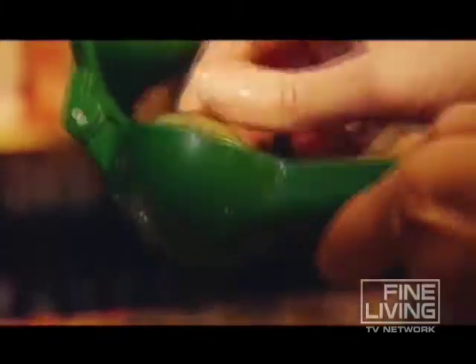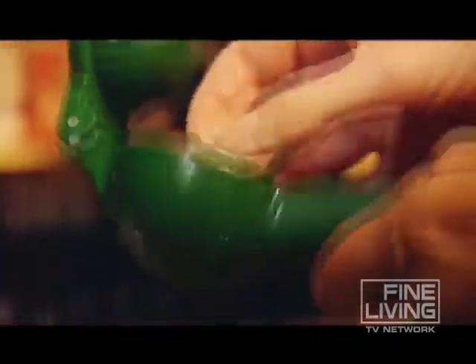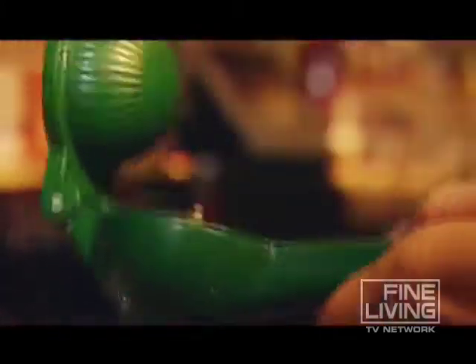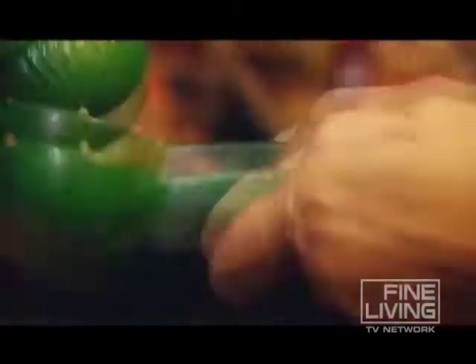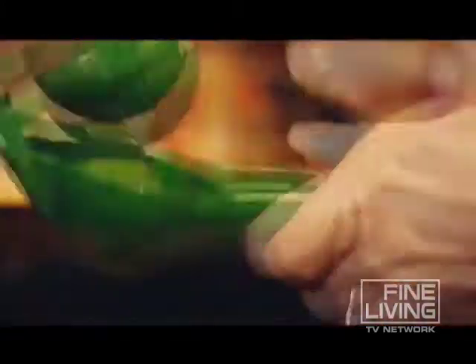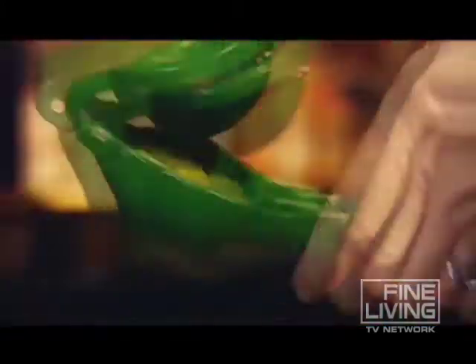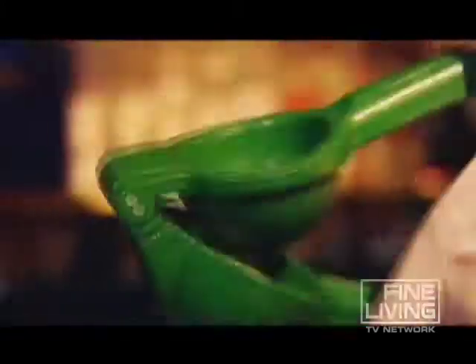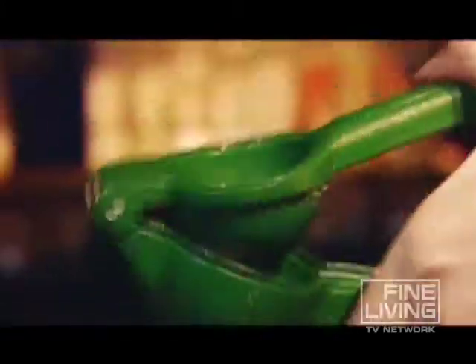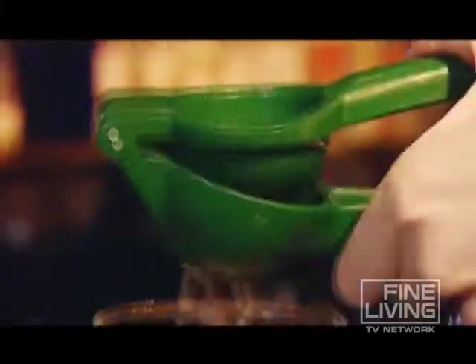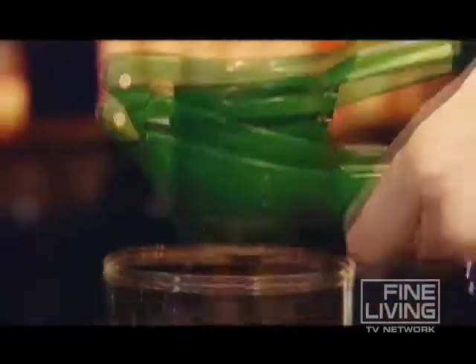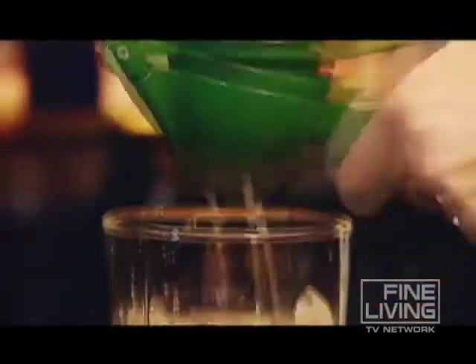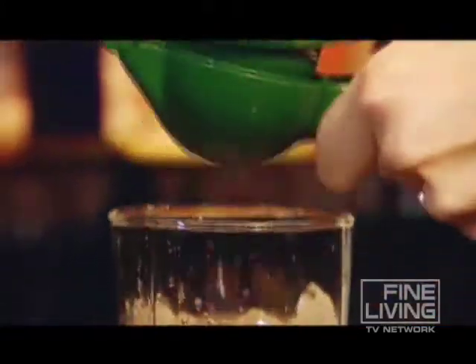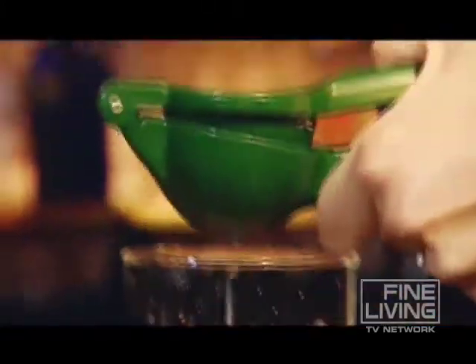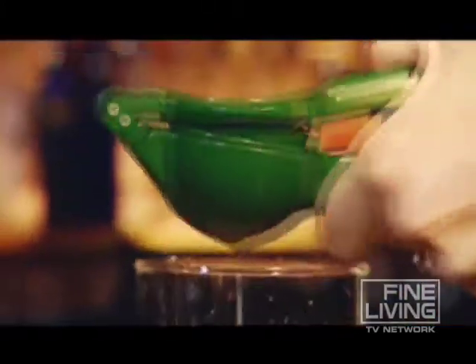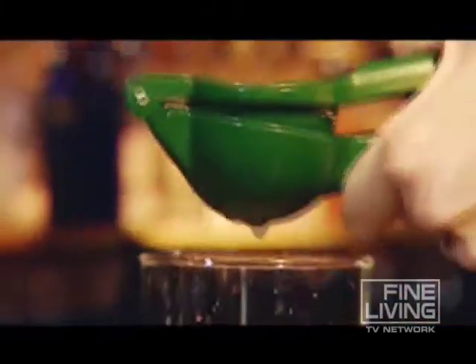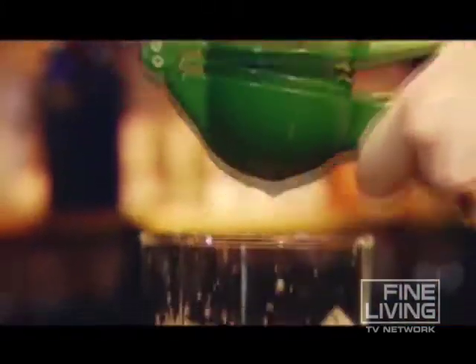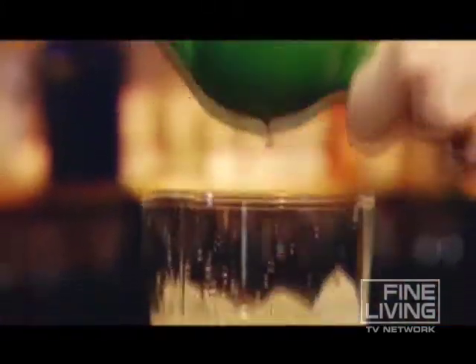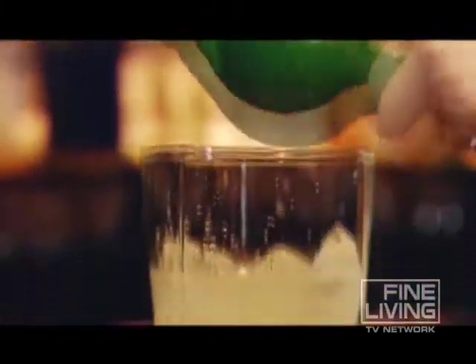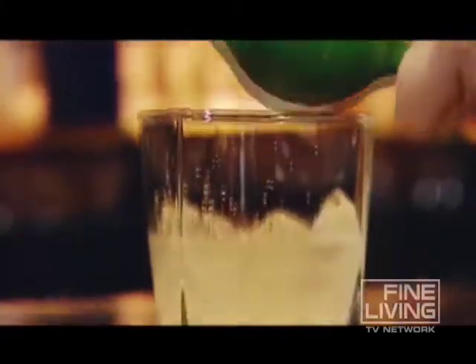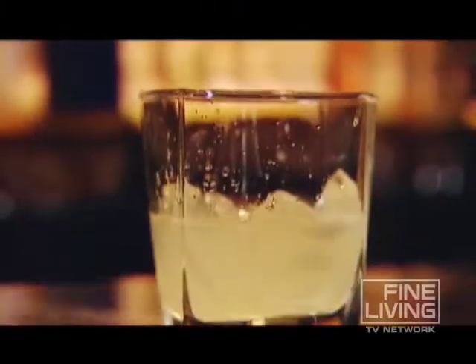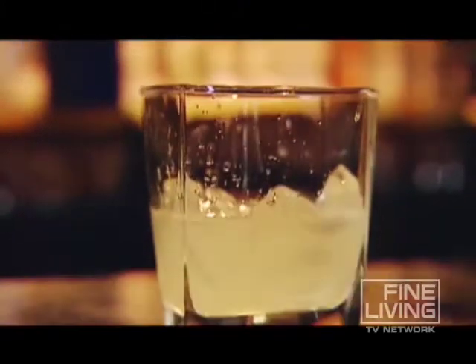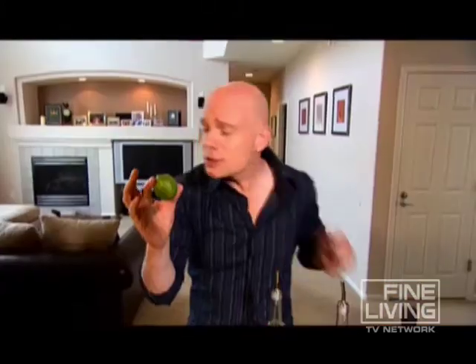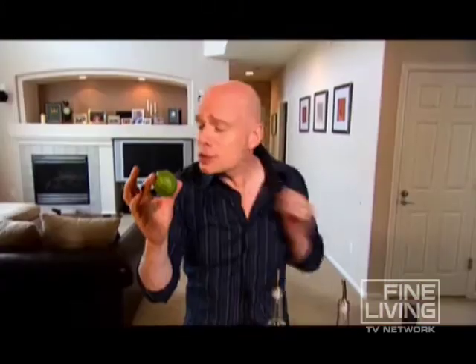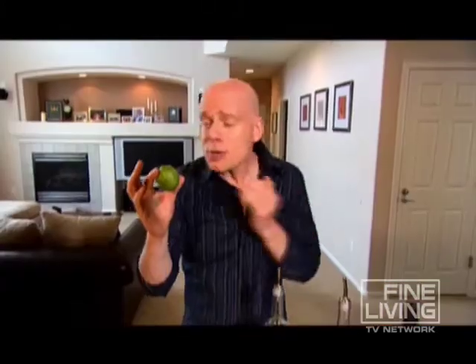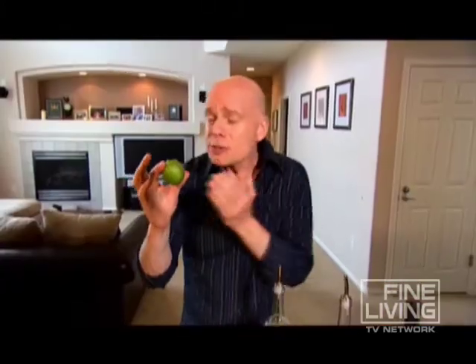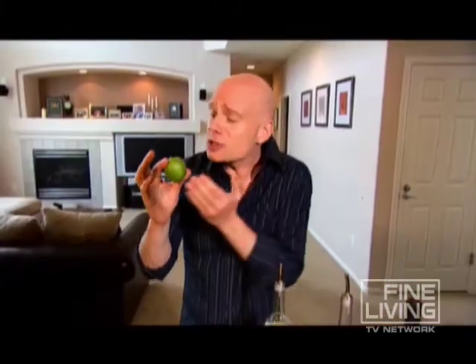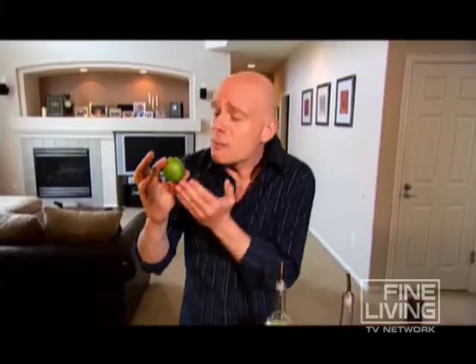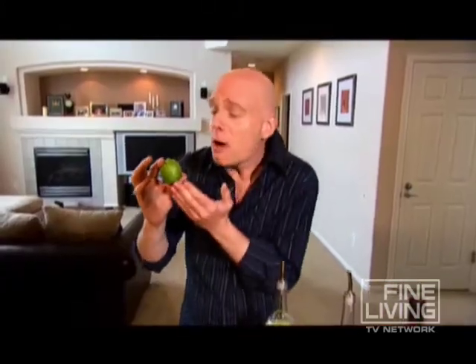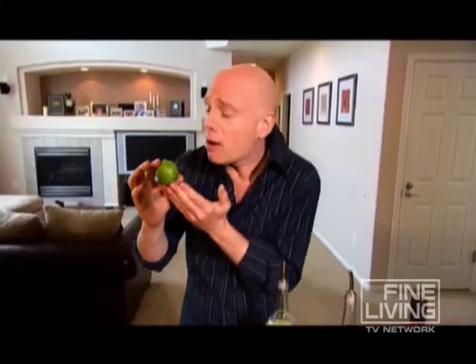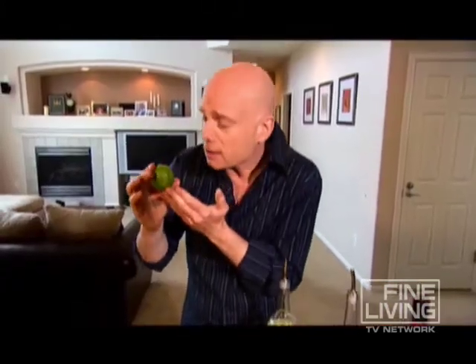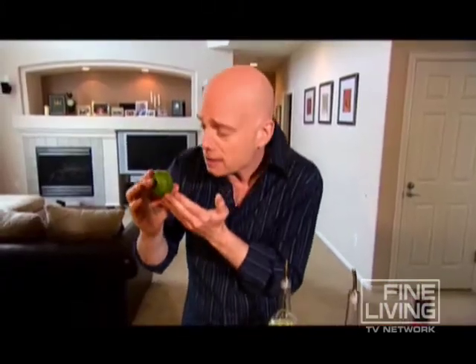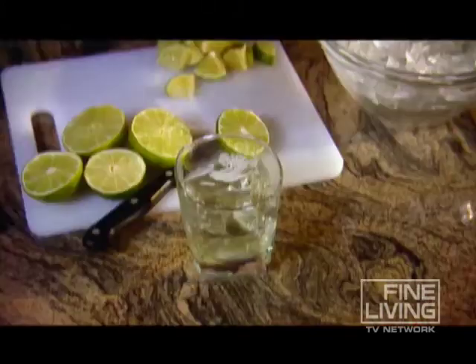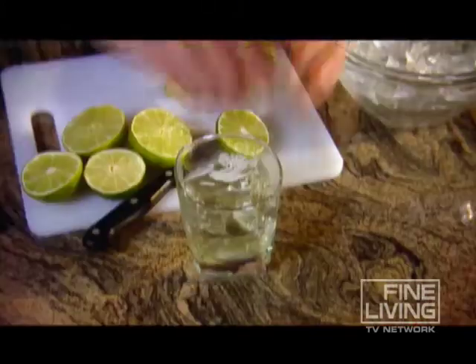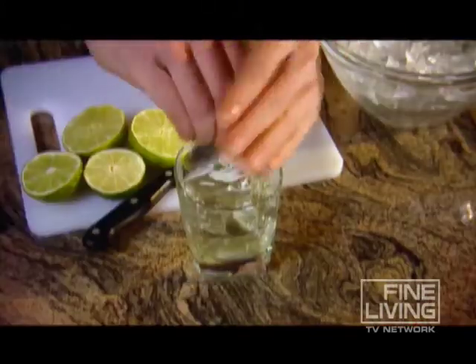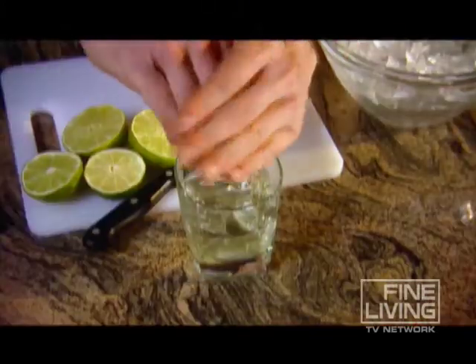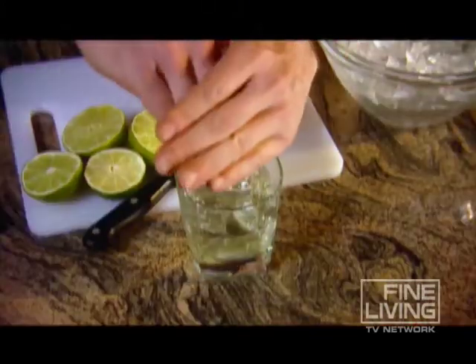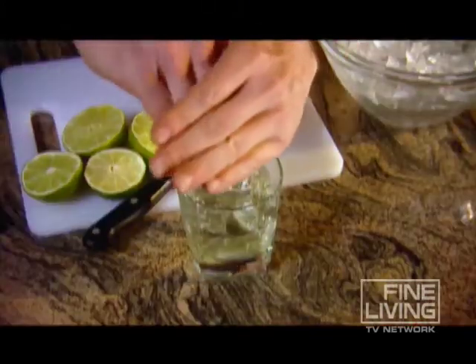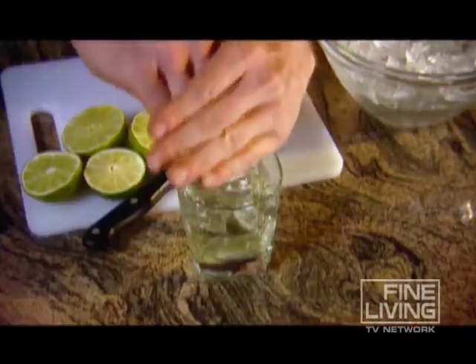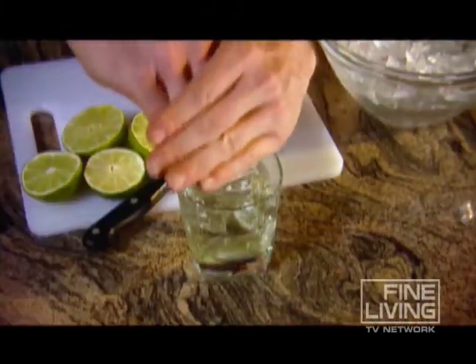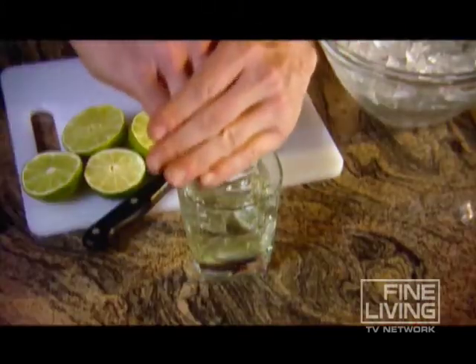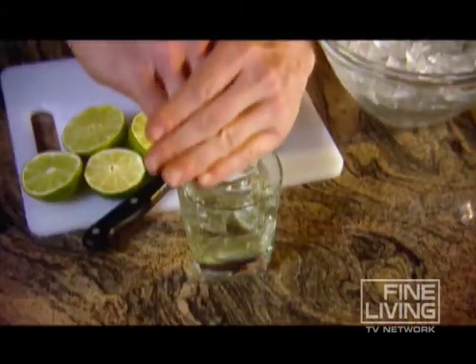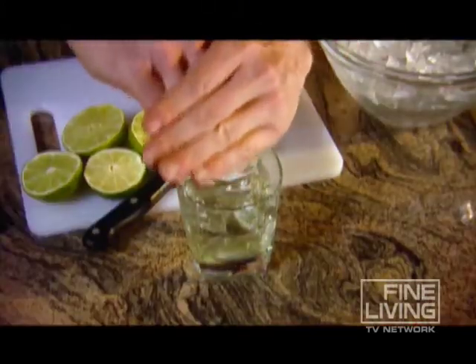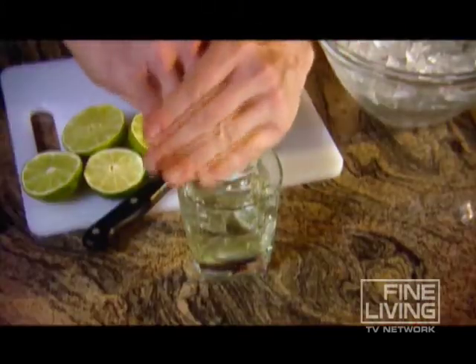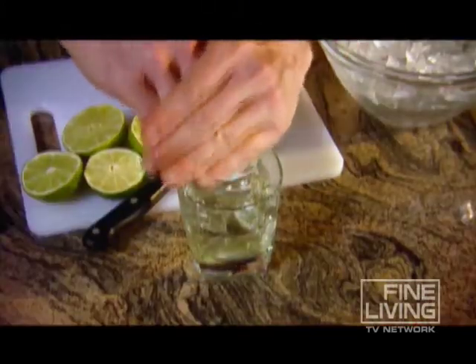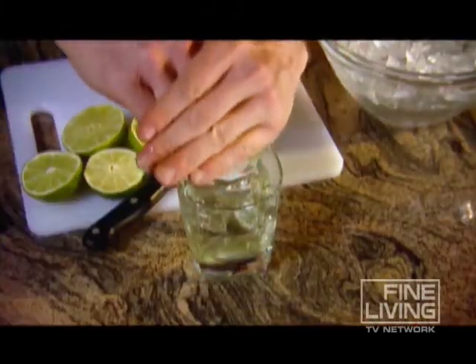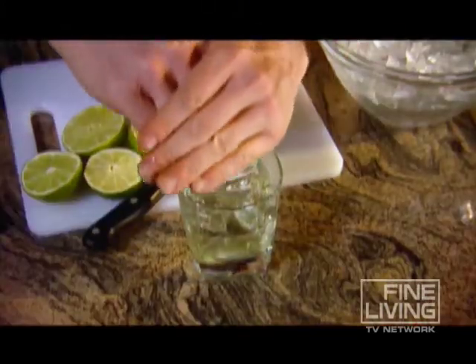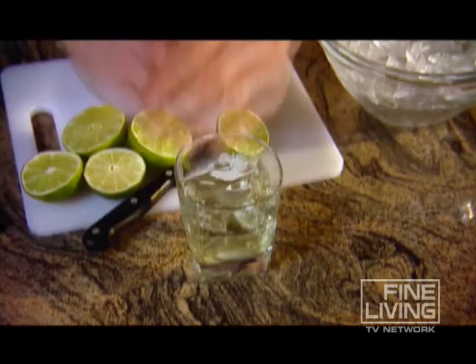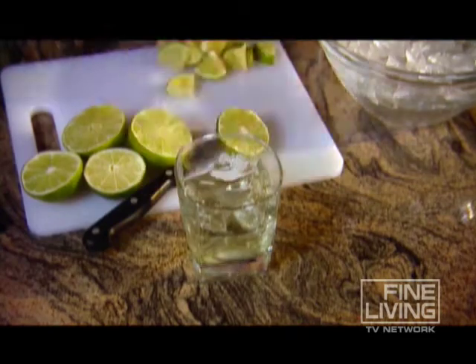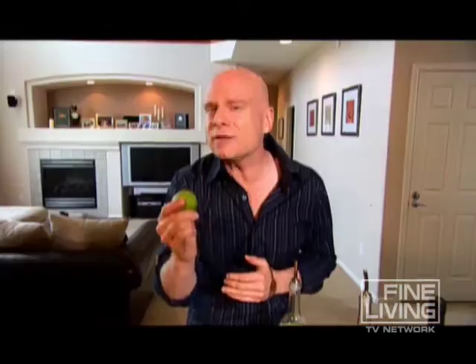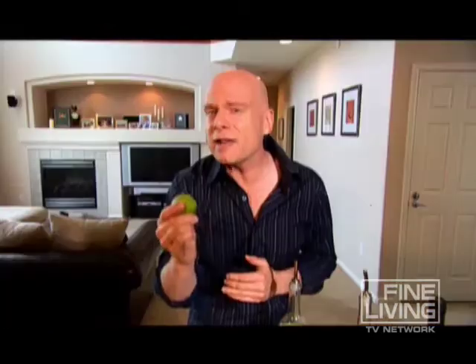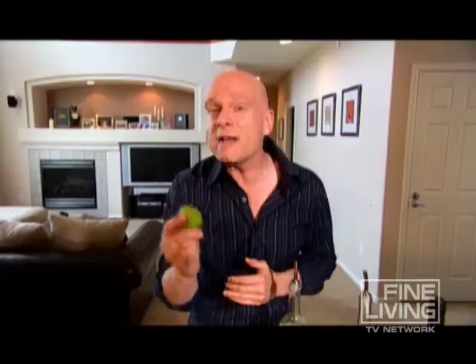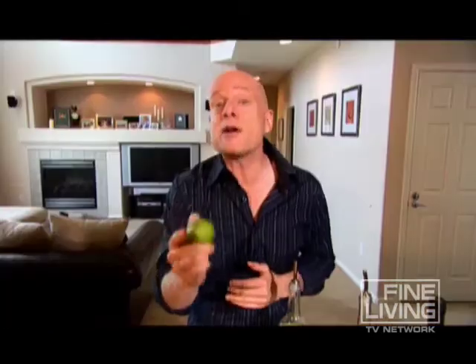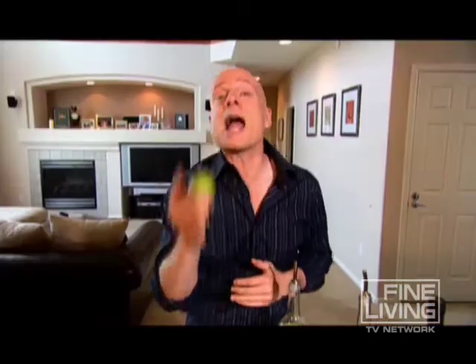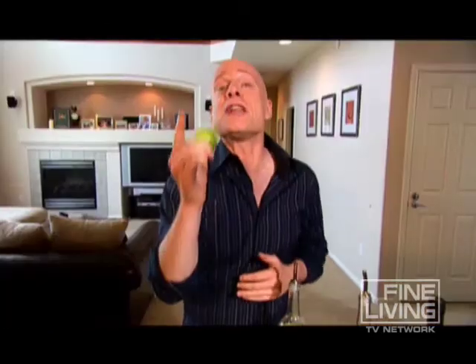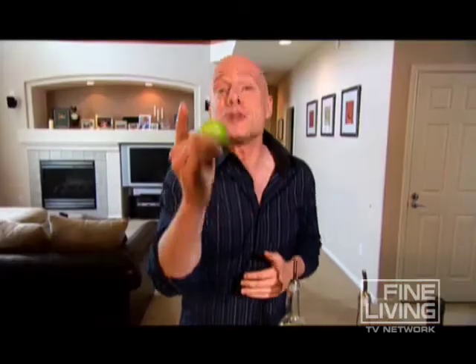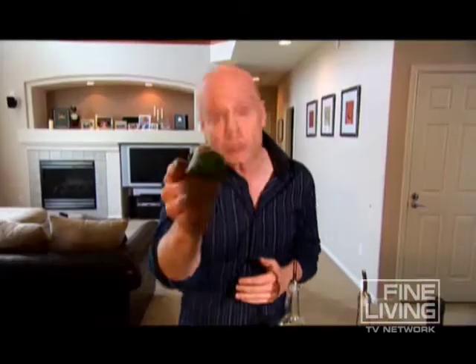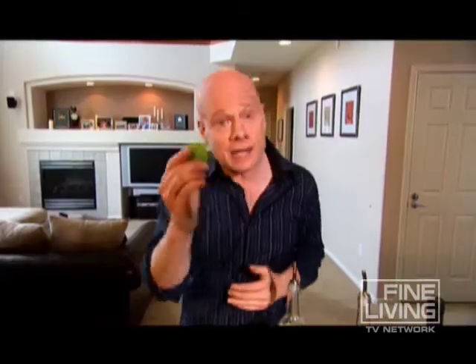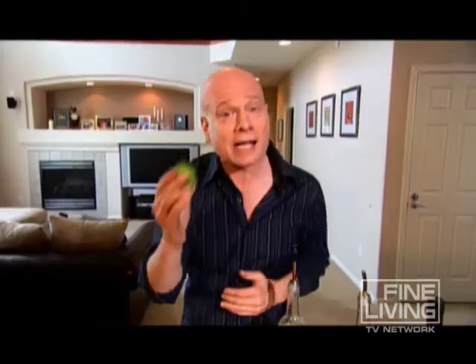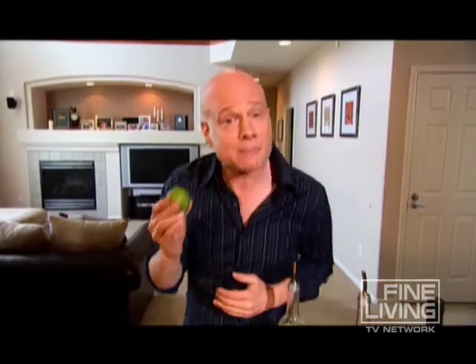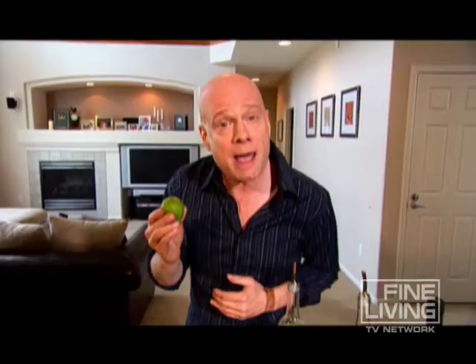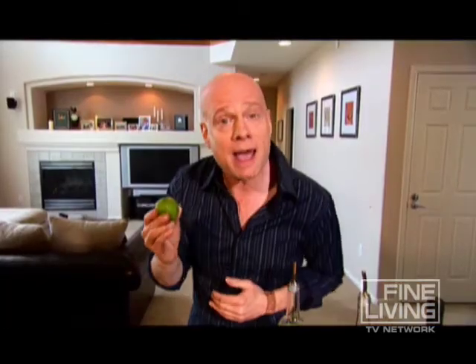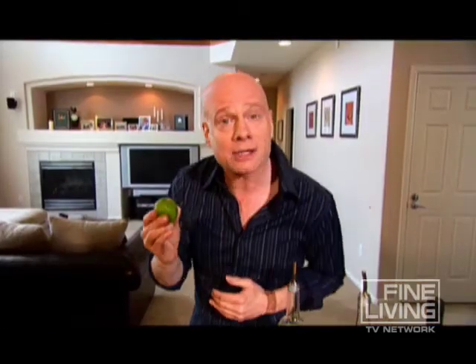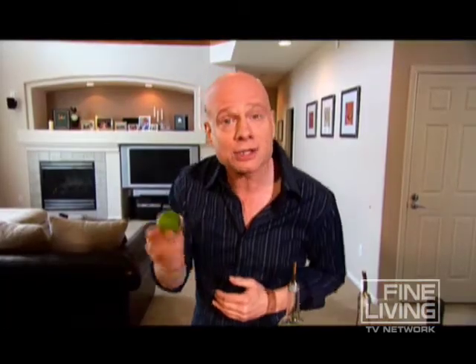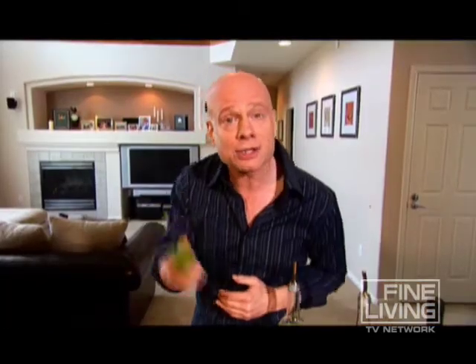The lime. So simple. So small. So powerful. Unleash its flavor at your next bash.